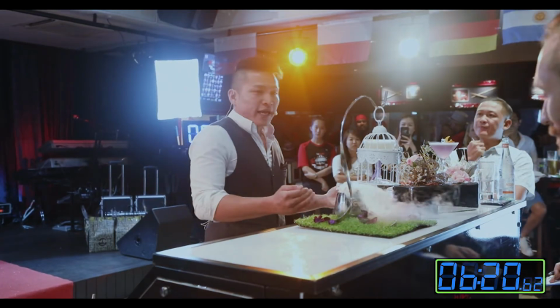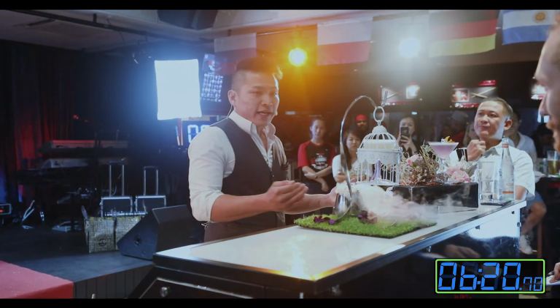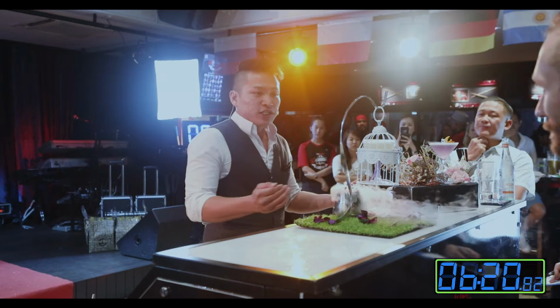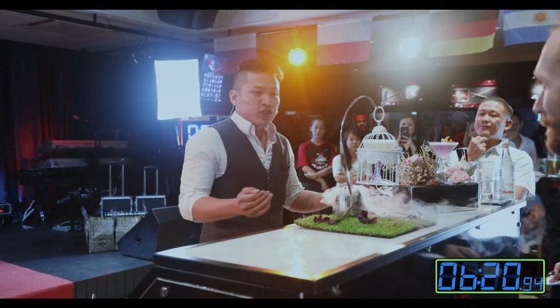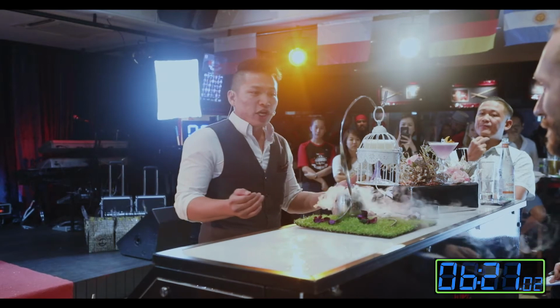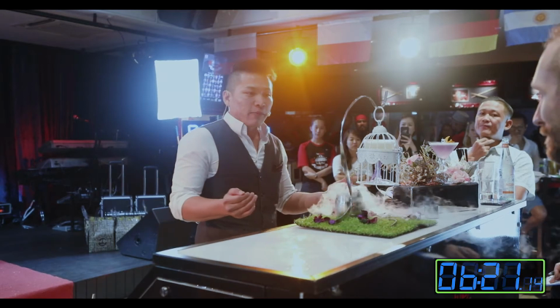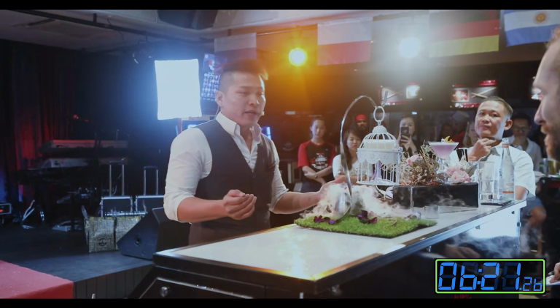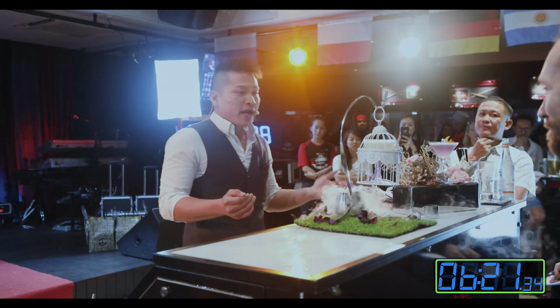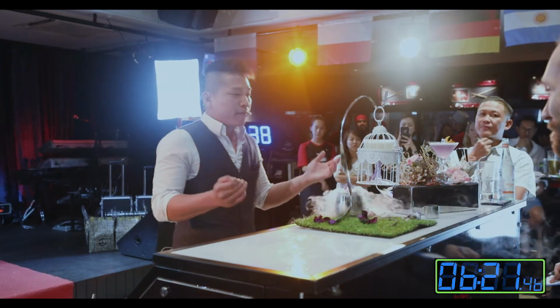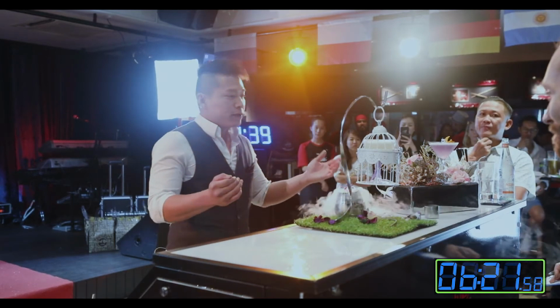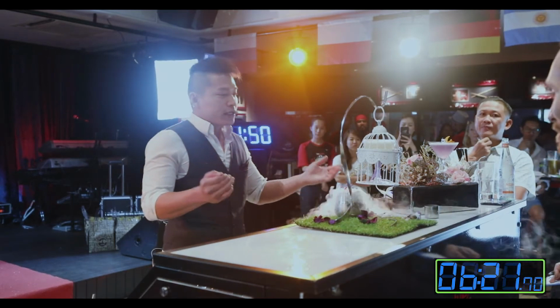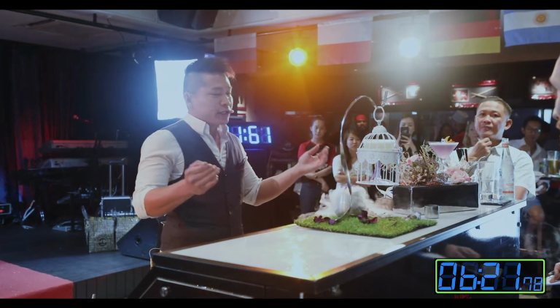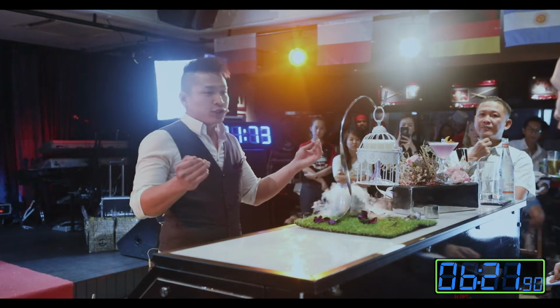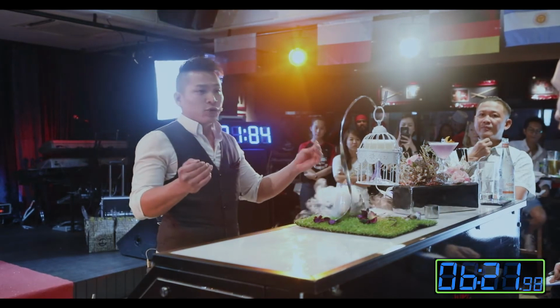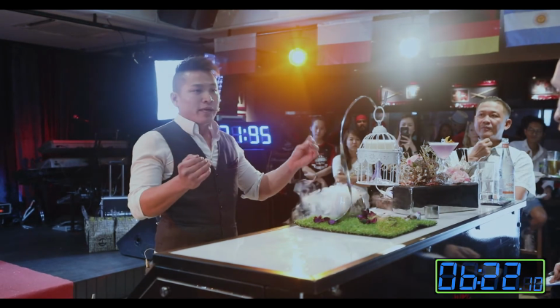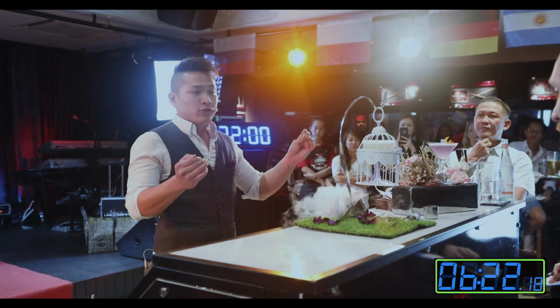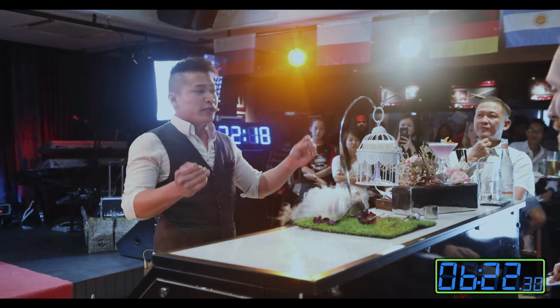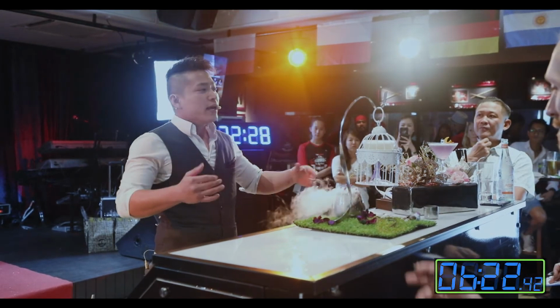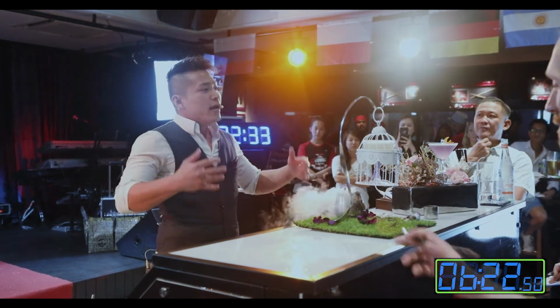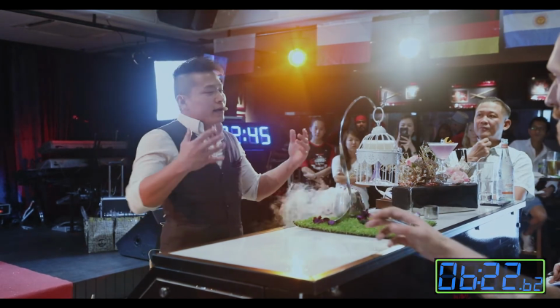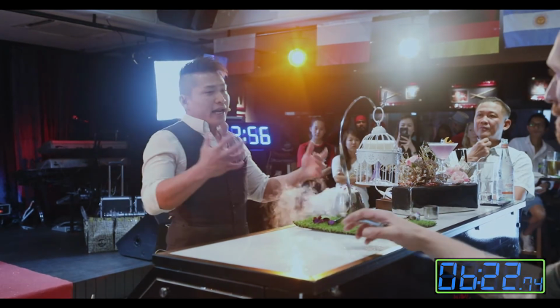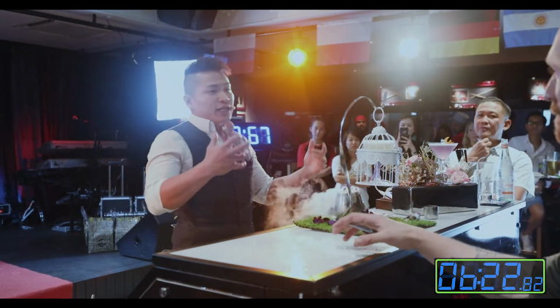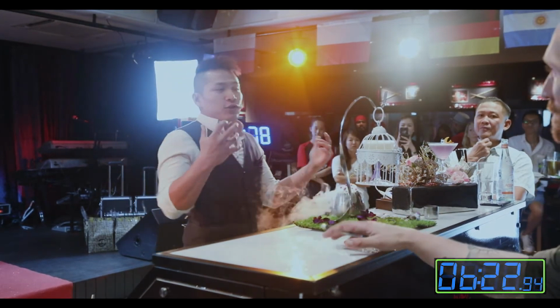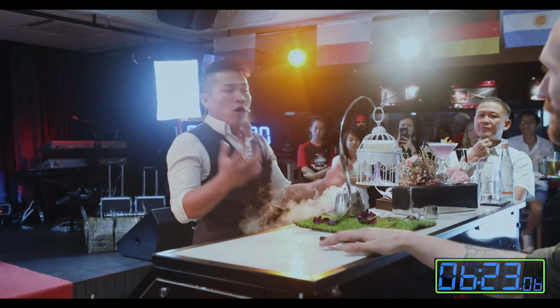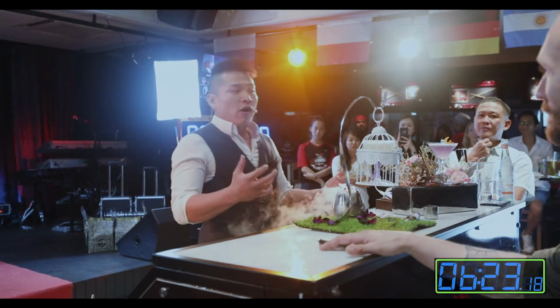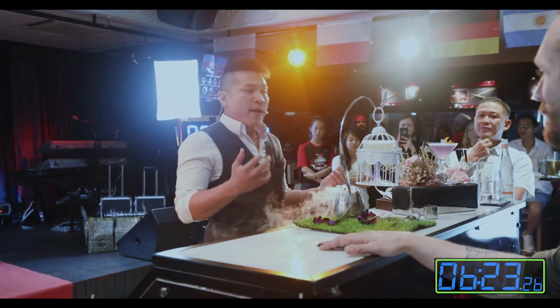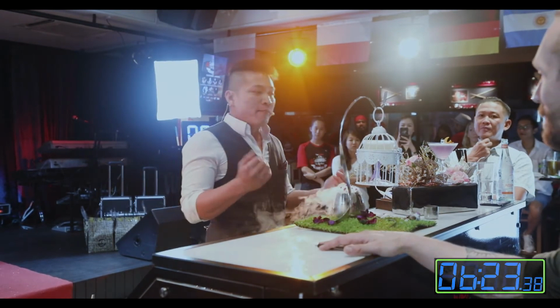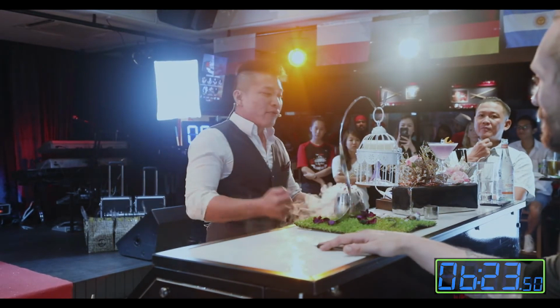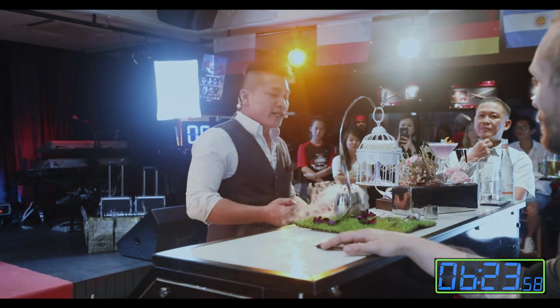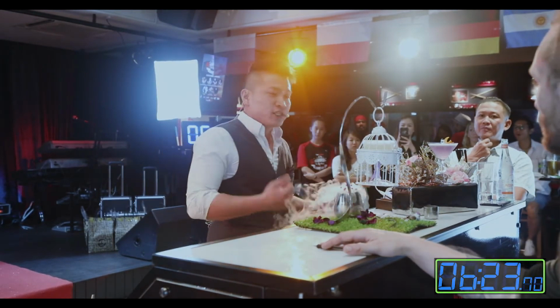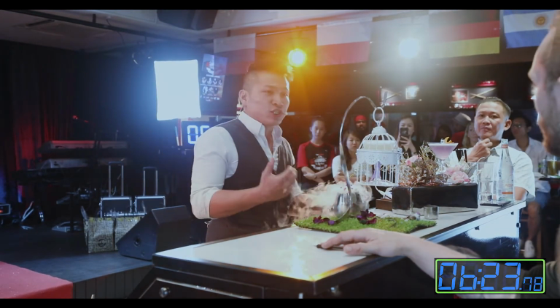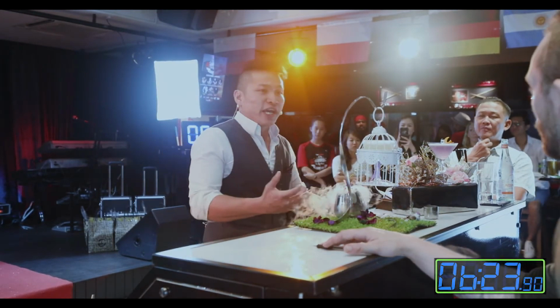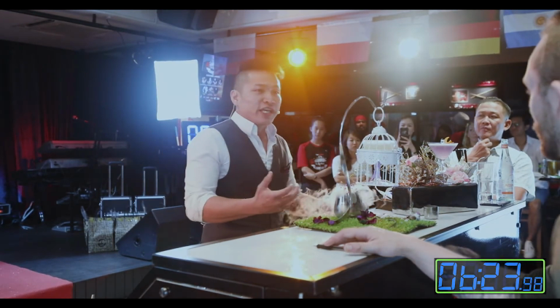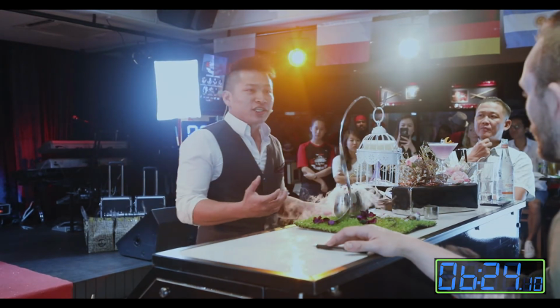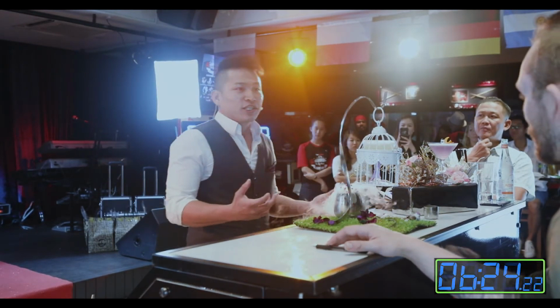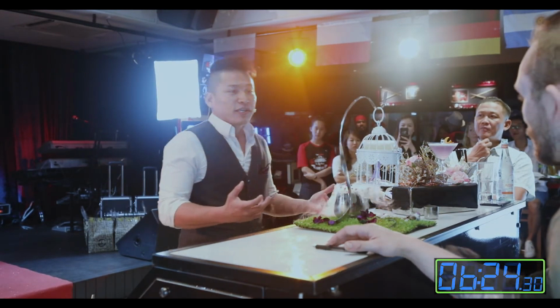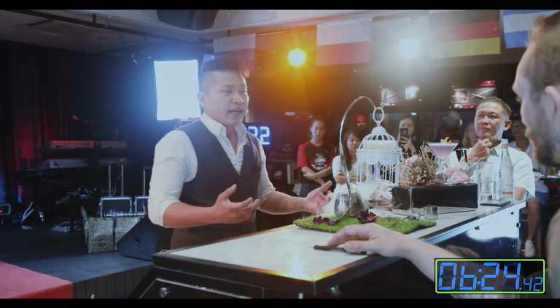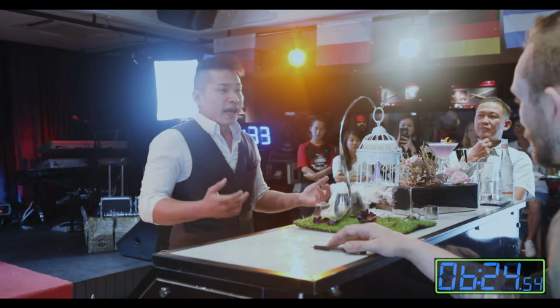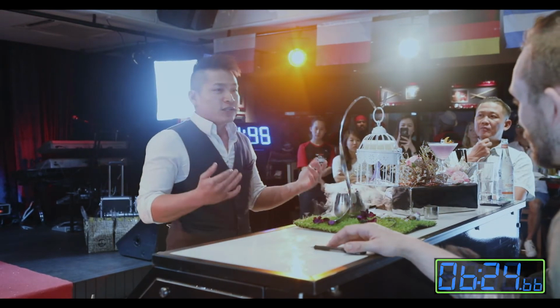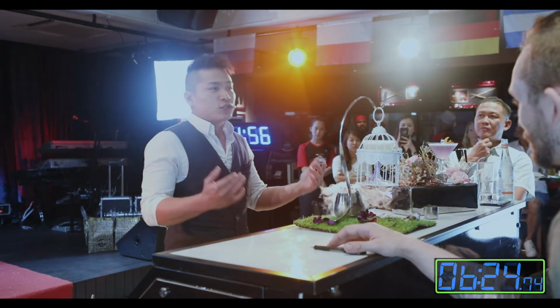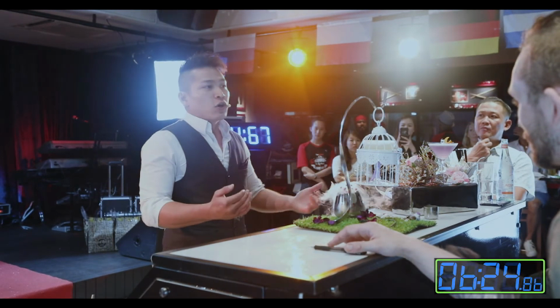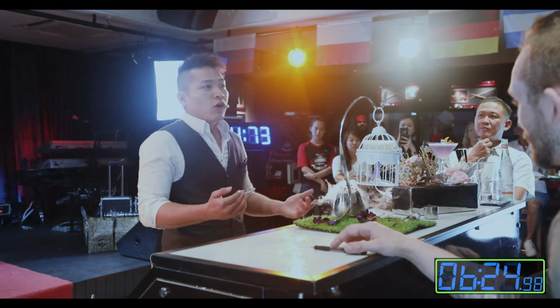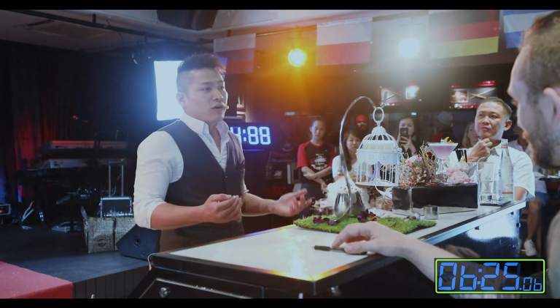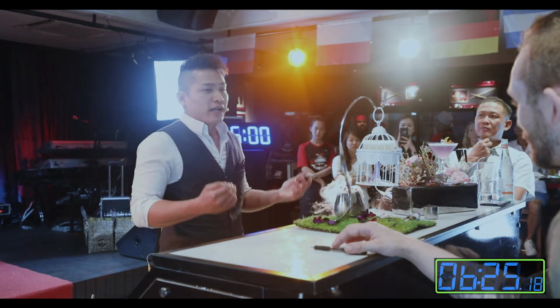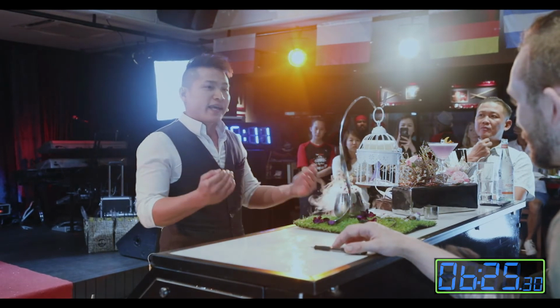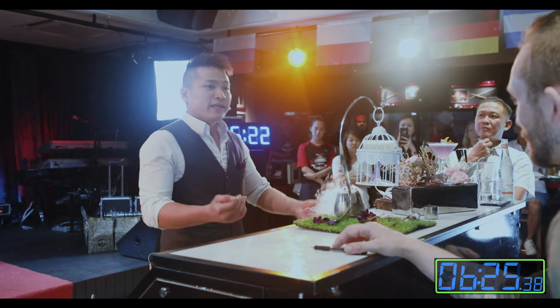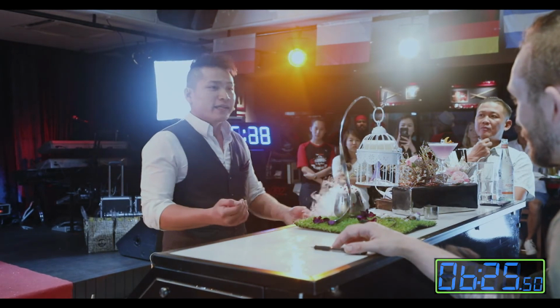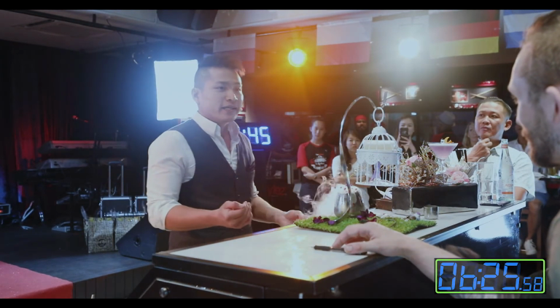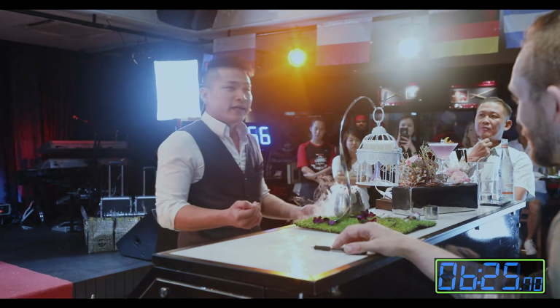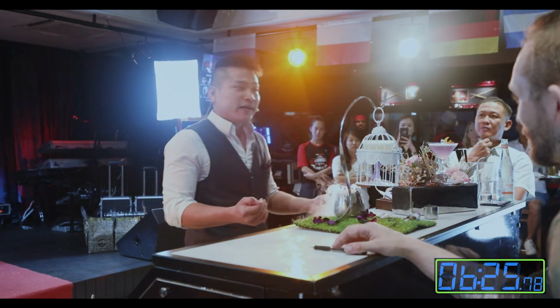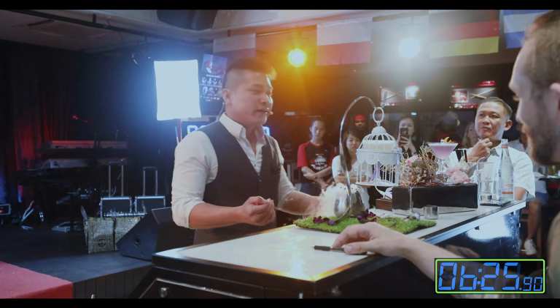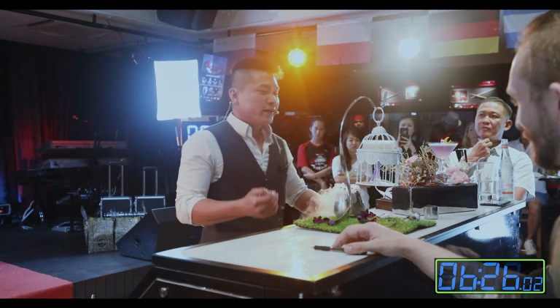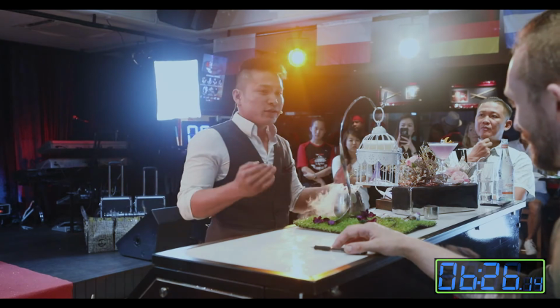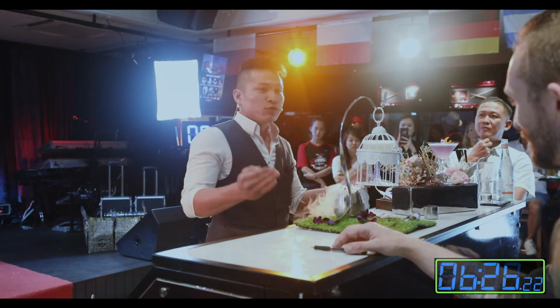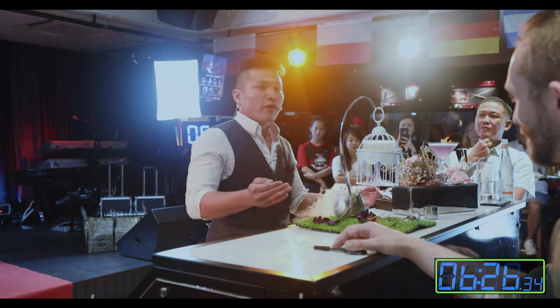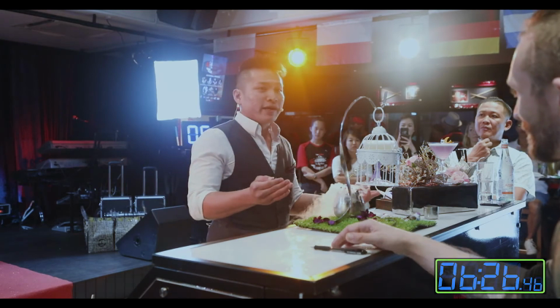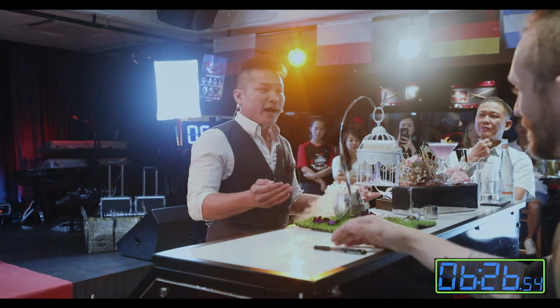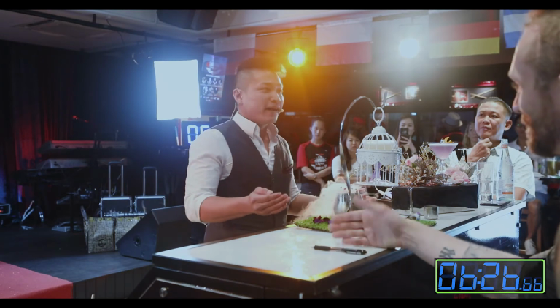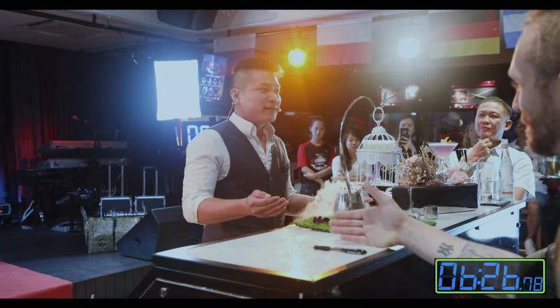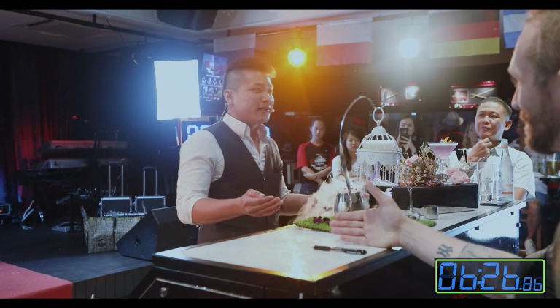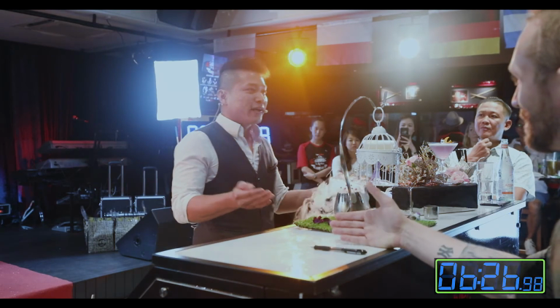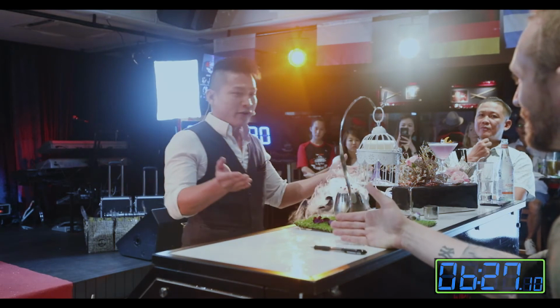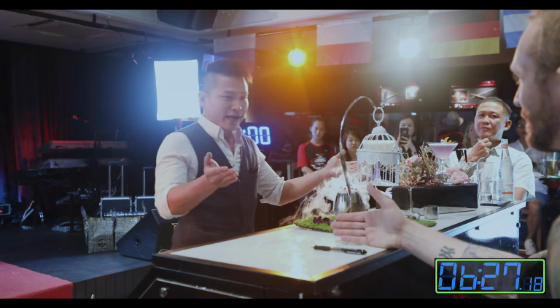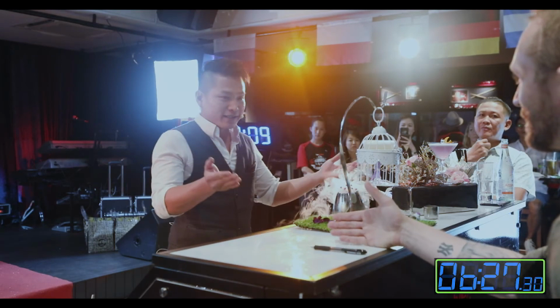So ladies and gentlemen, I present to you my drink. Let us all embrace change and soar like an eagle. Thank you guys.